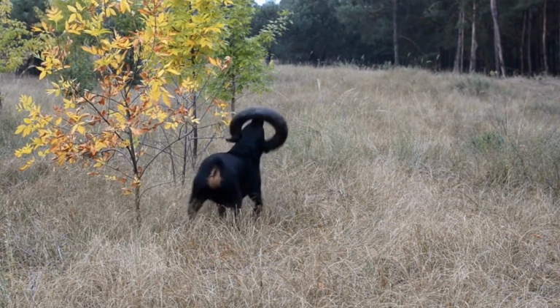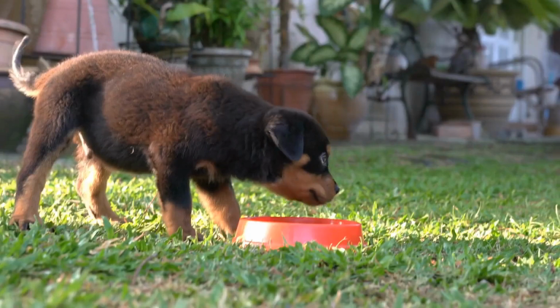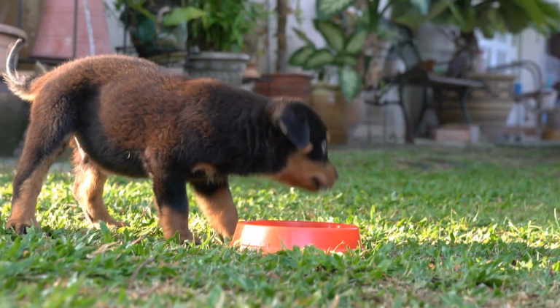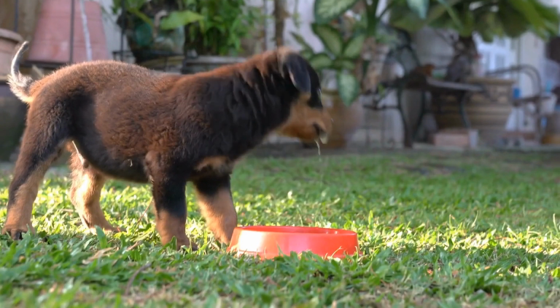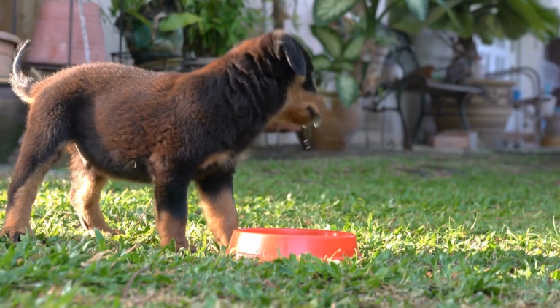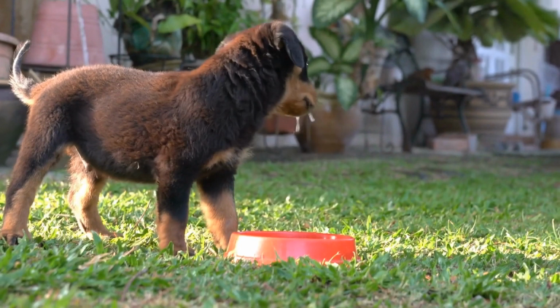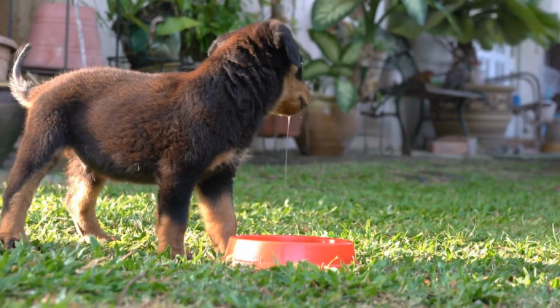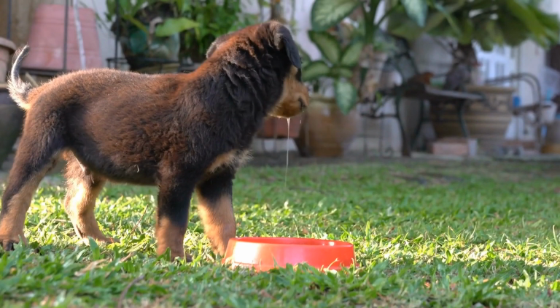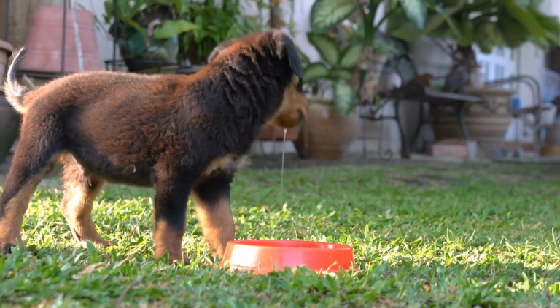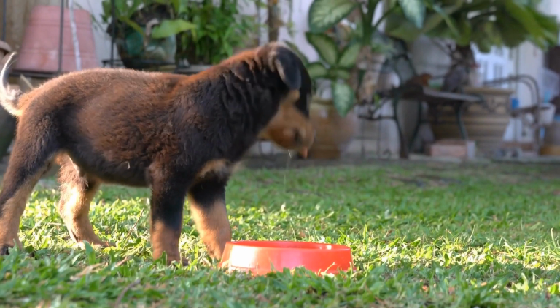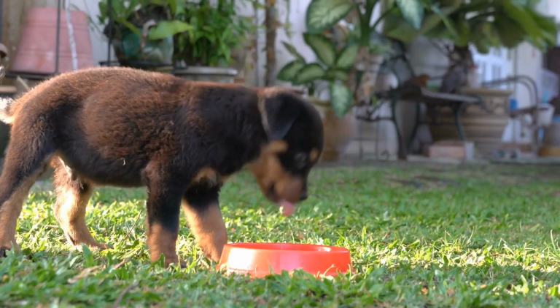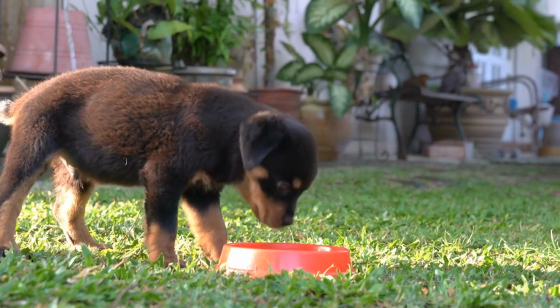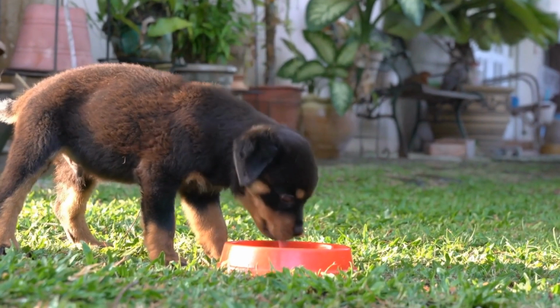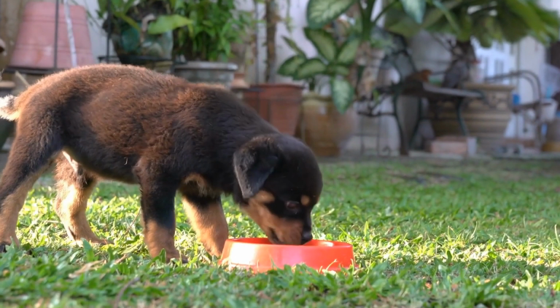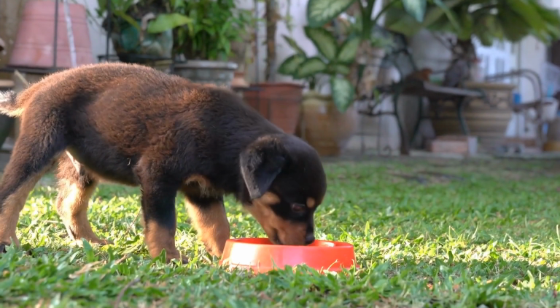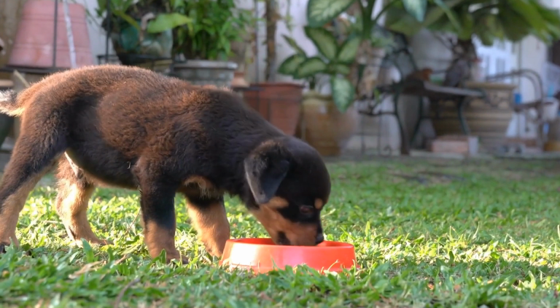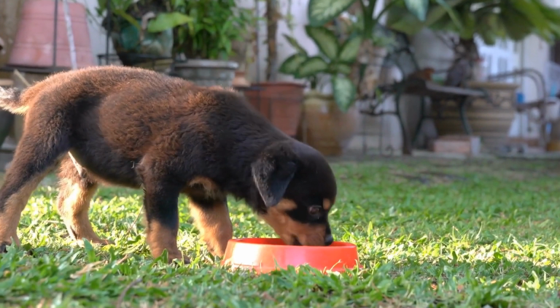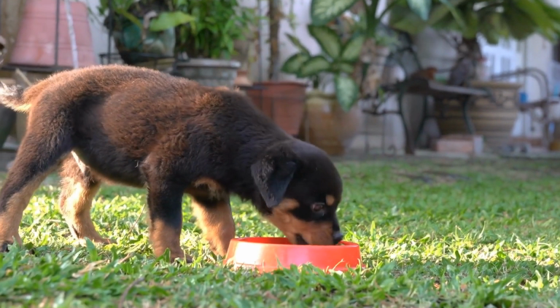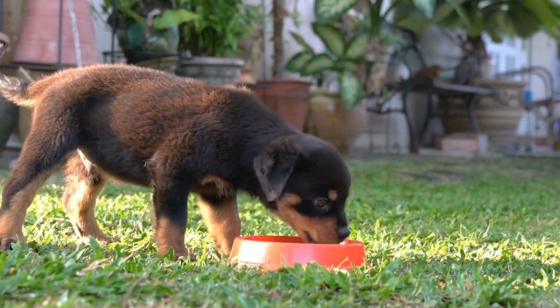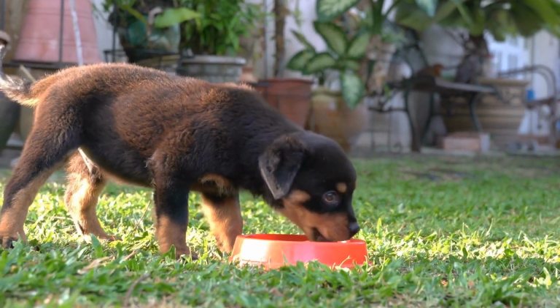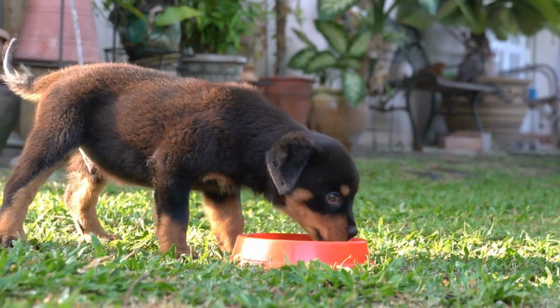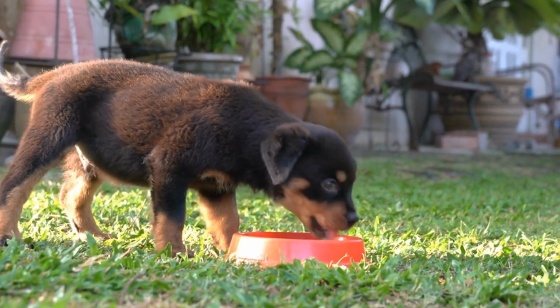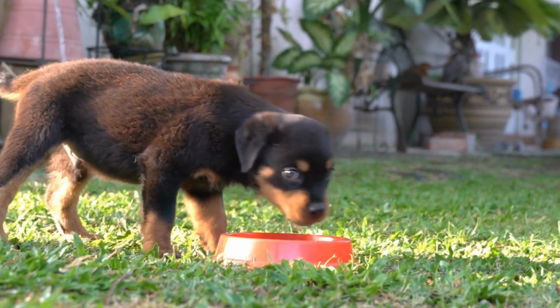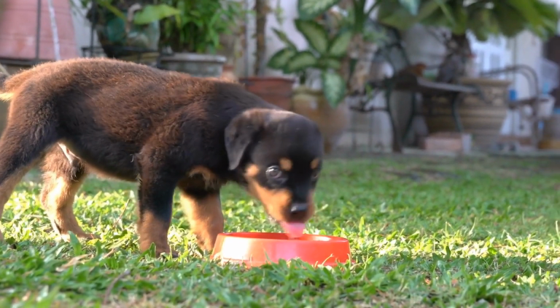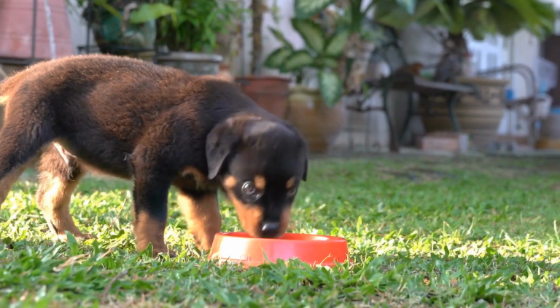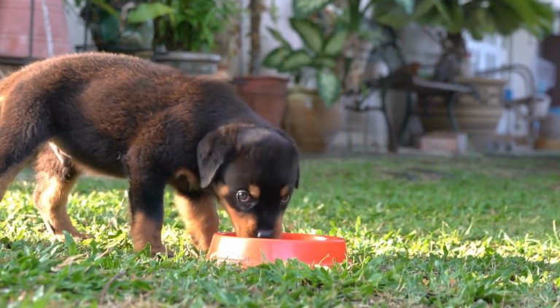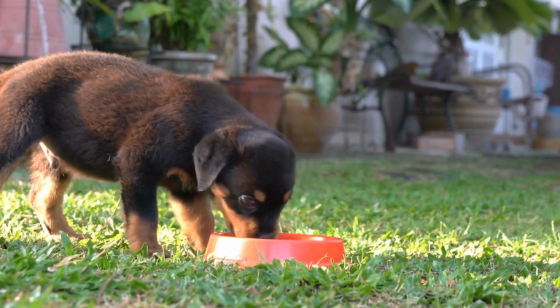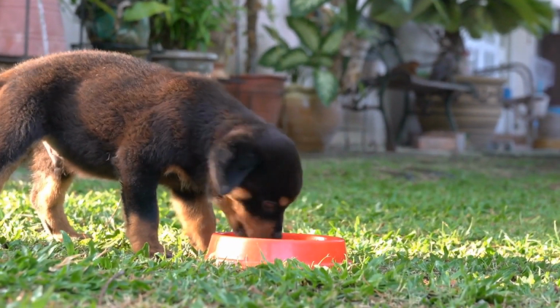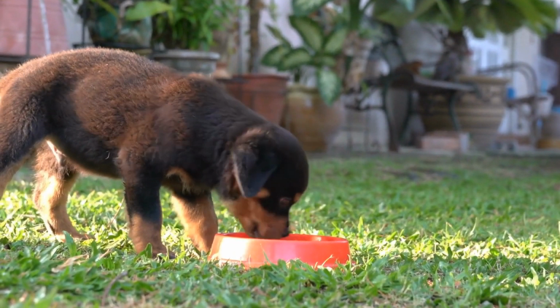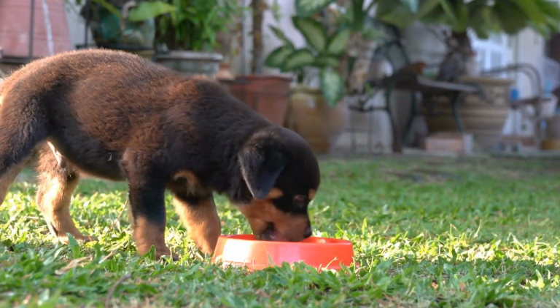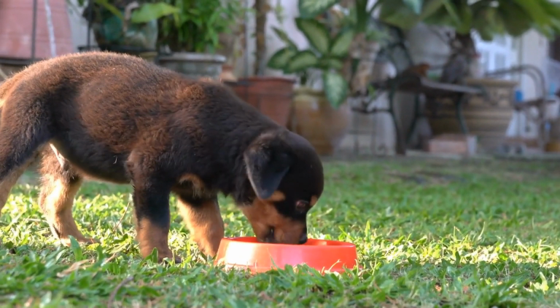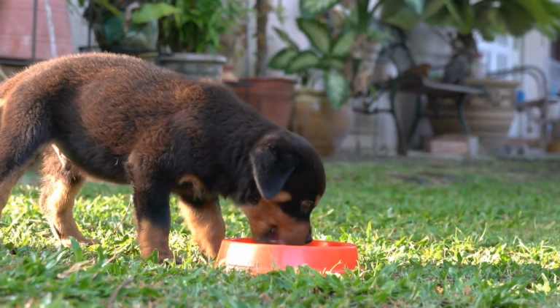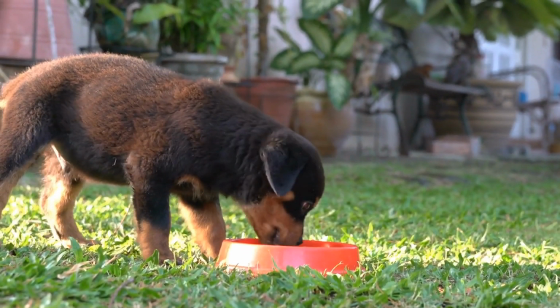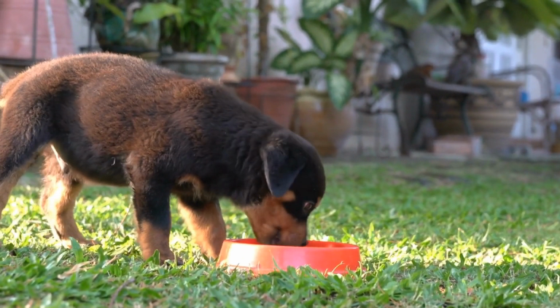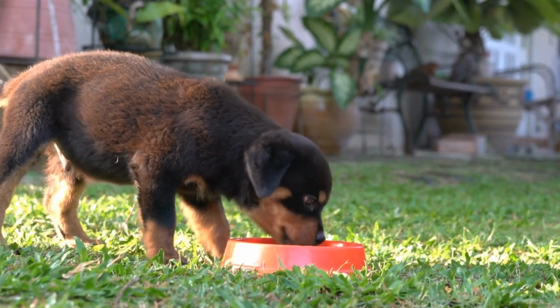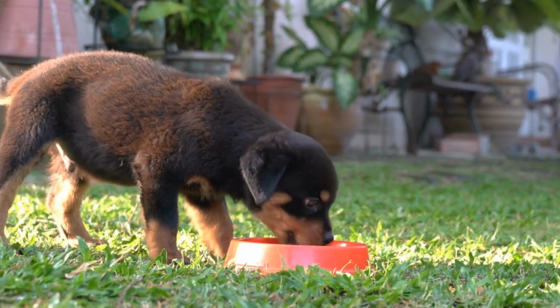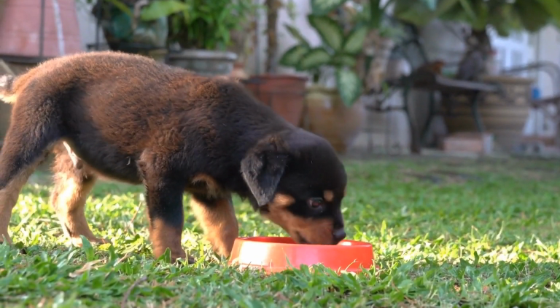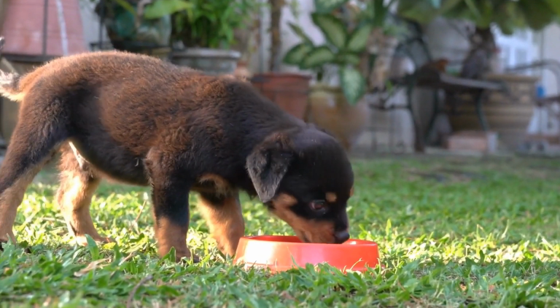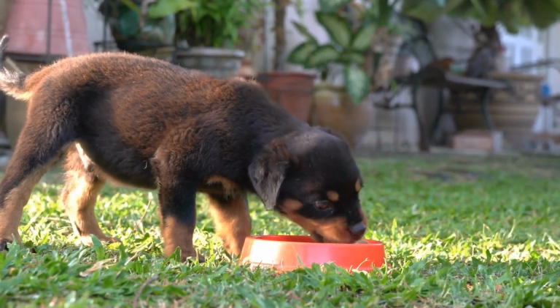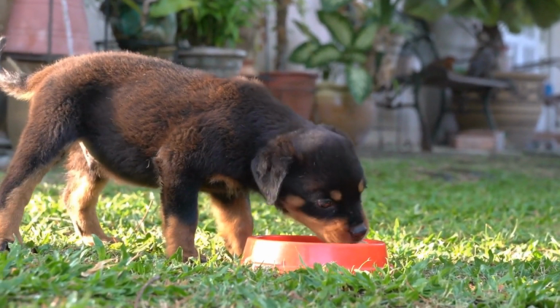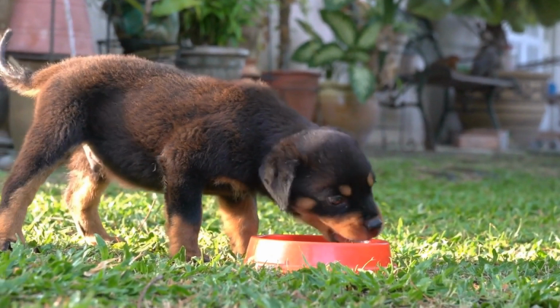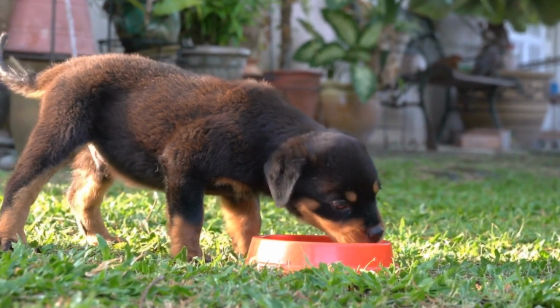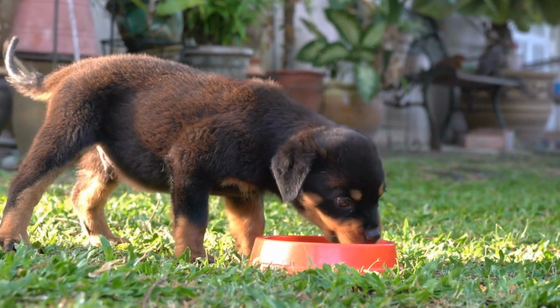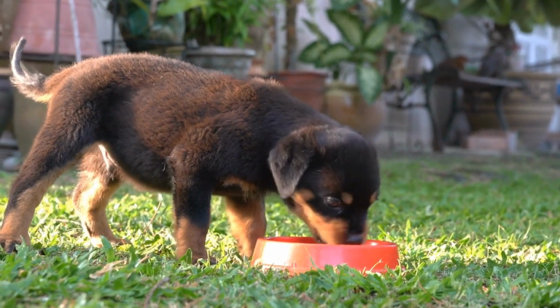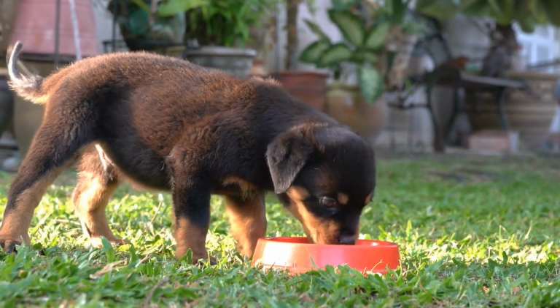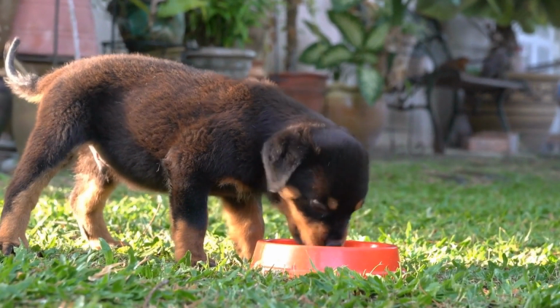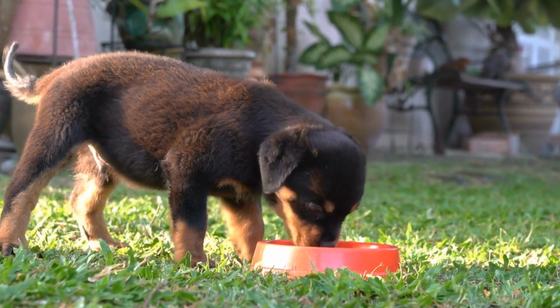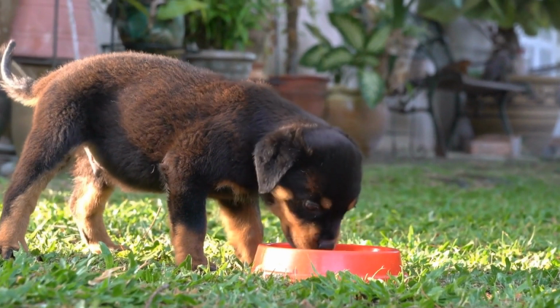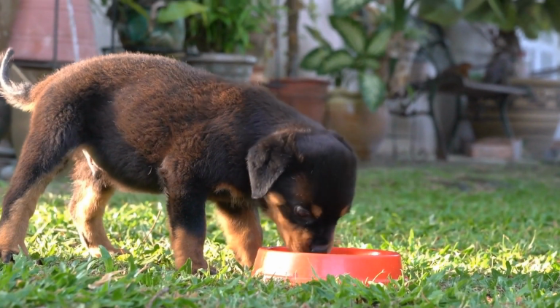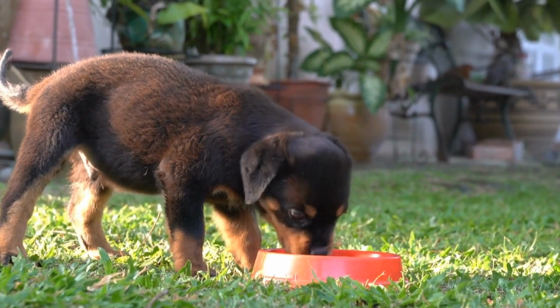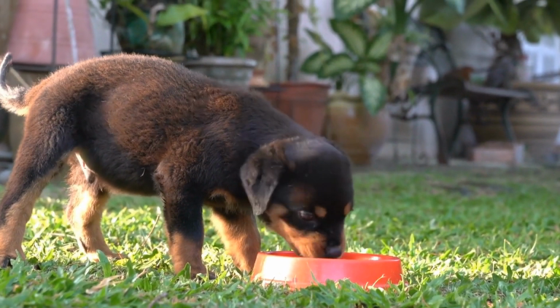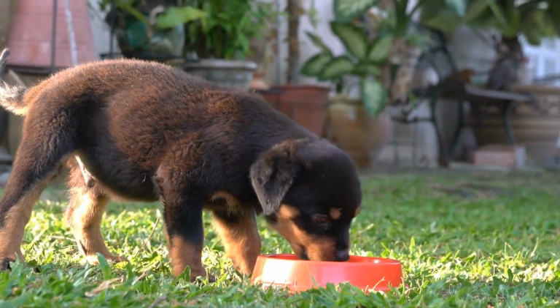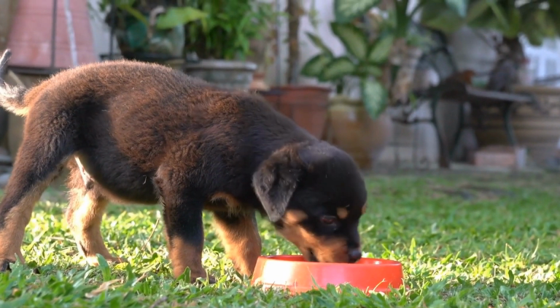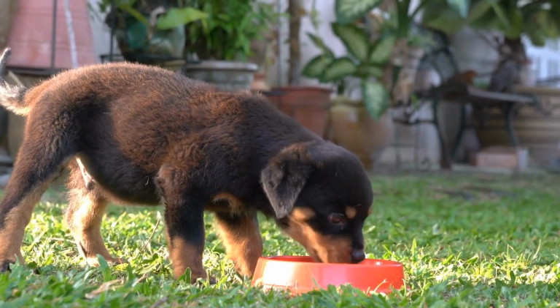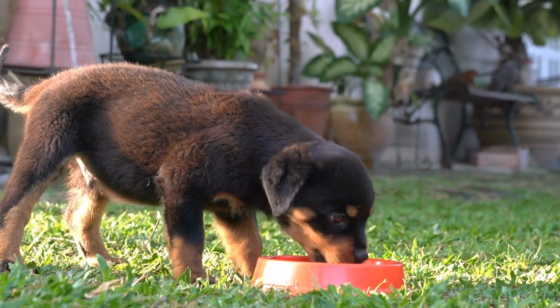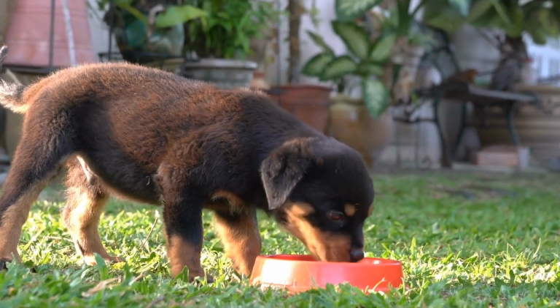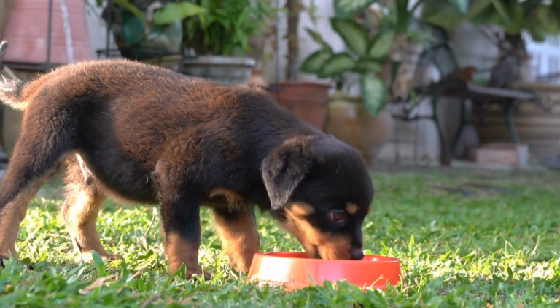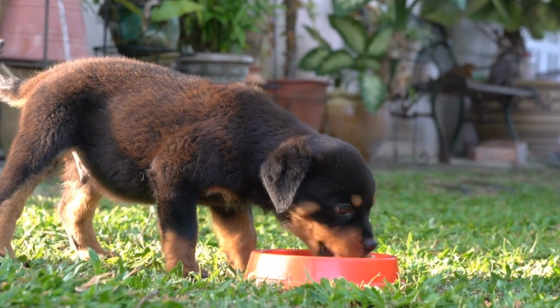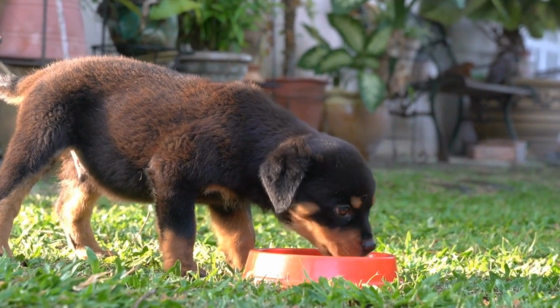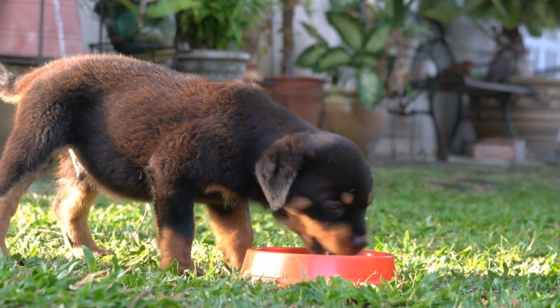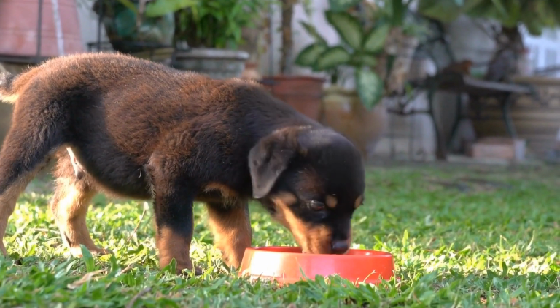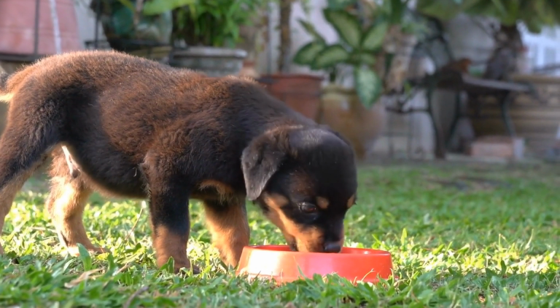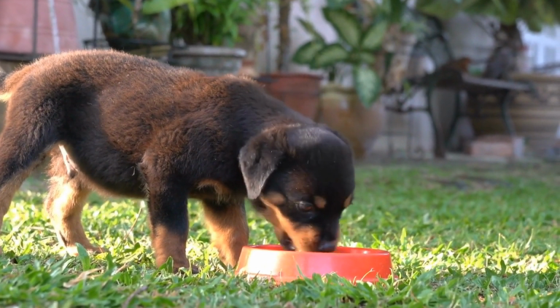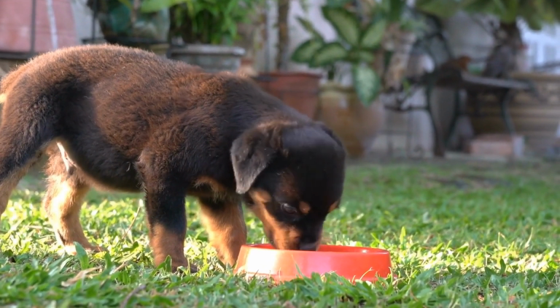Preventative measures include feeding smaller, frequent meals, avoiding exercise after meals, and using elevated feeding bowls.